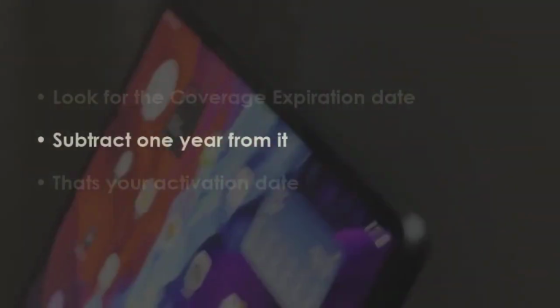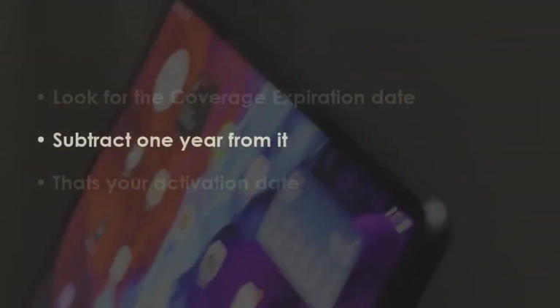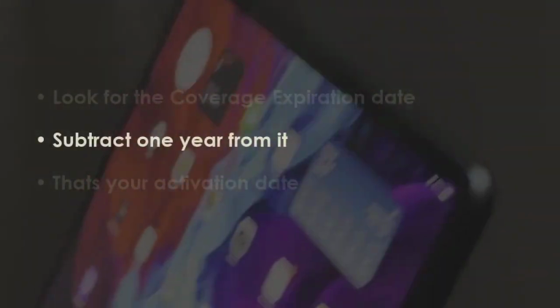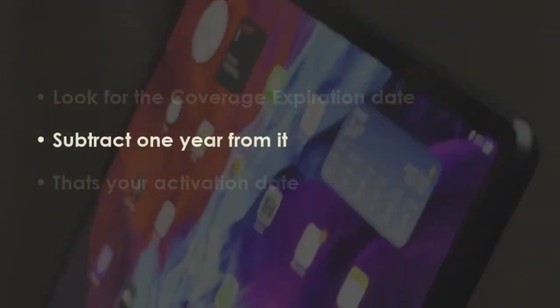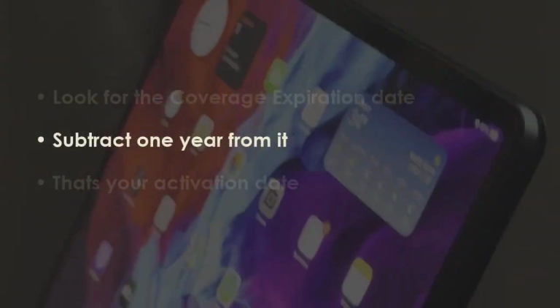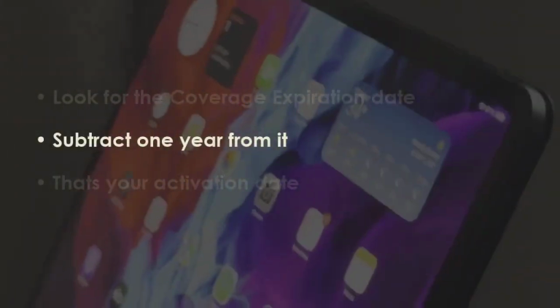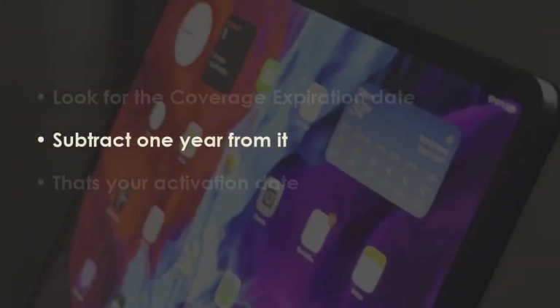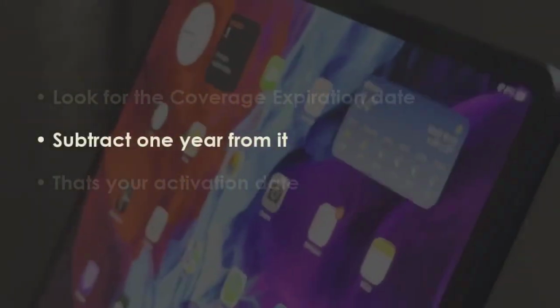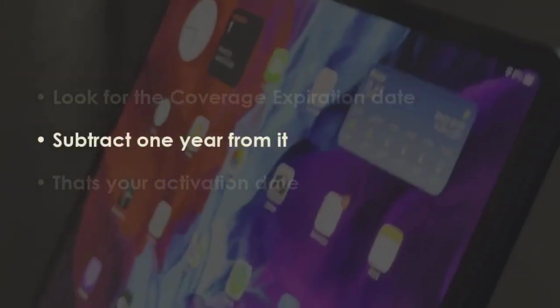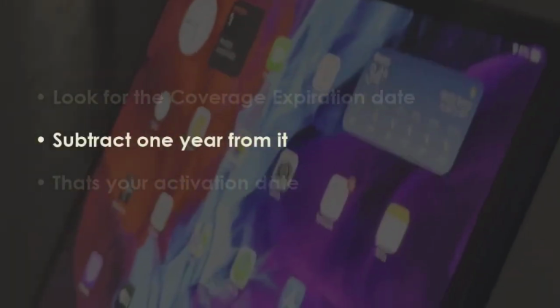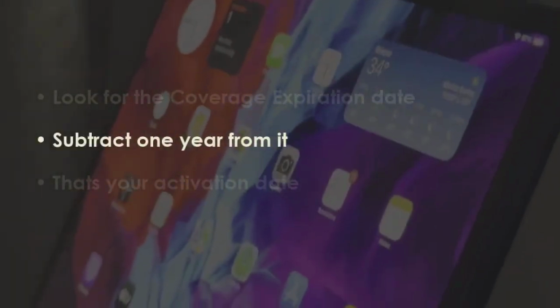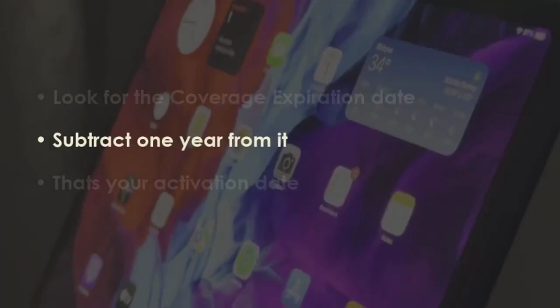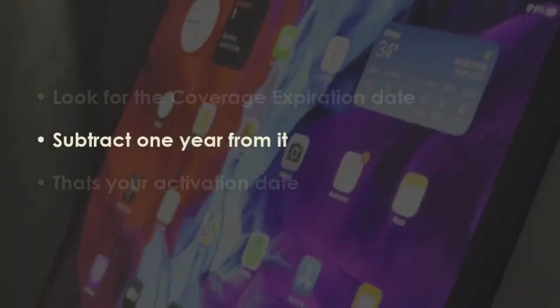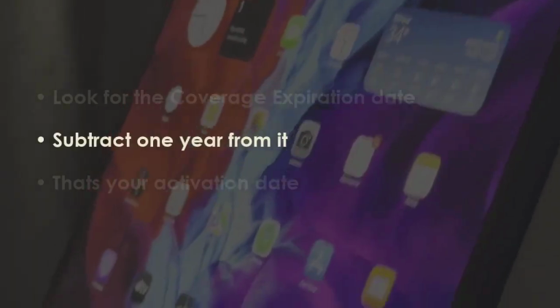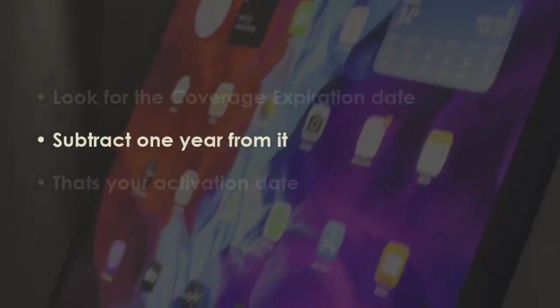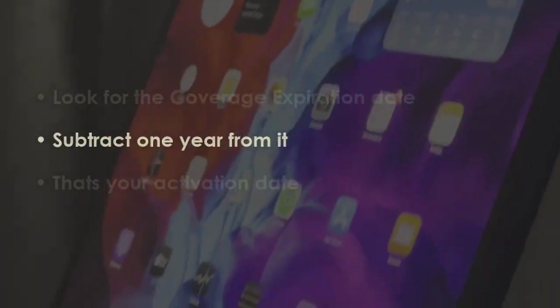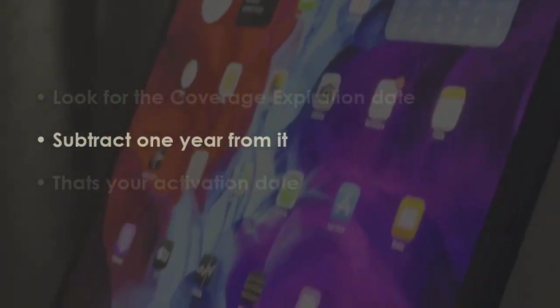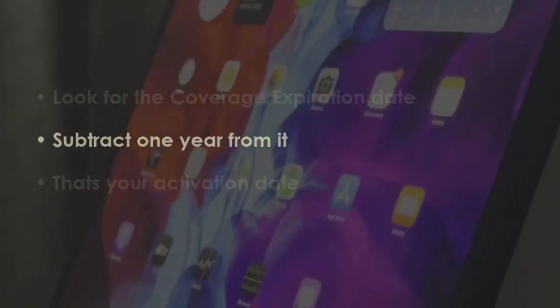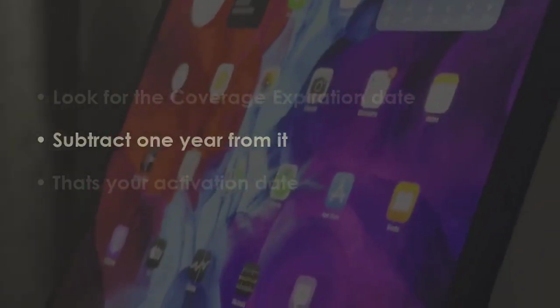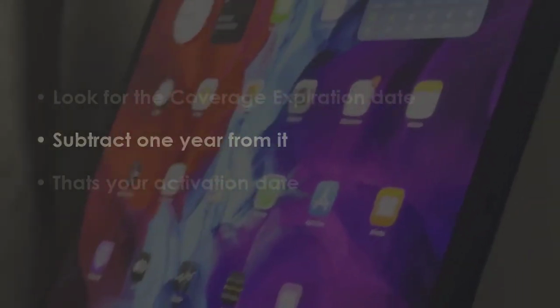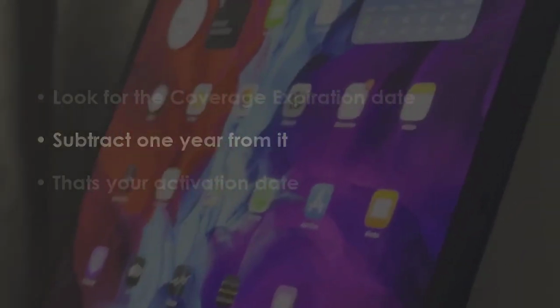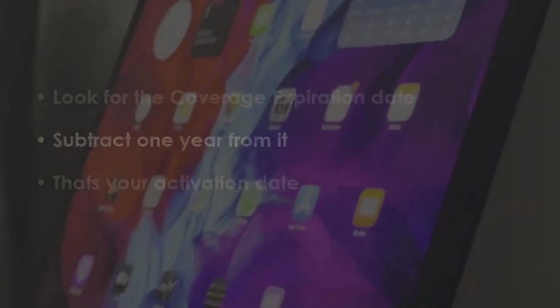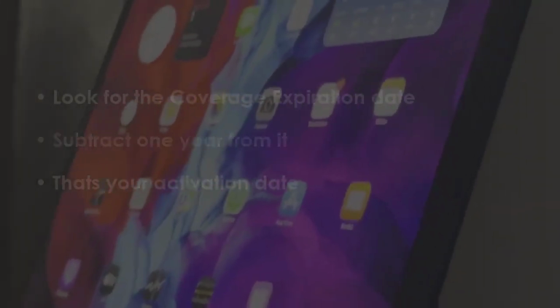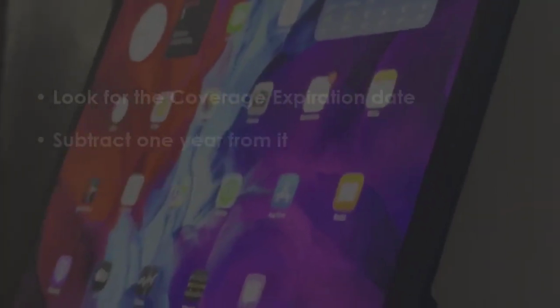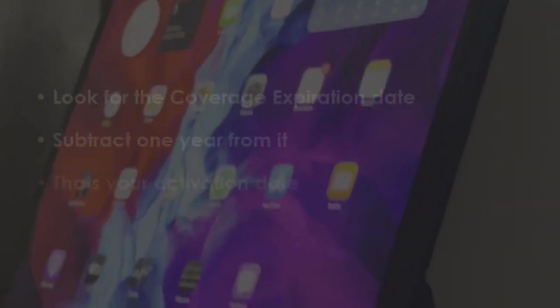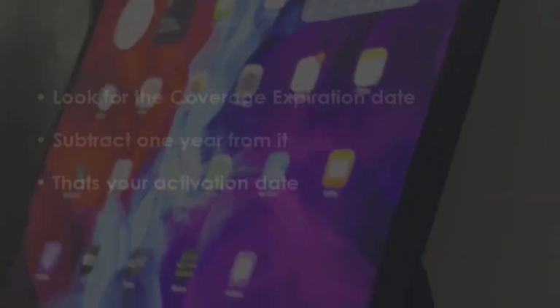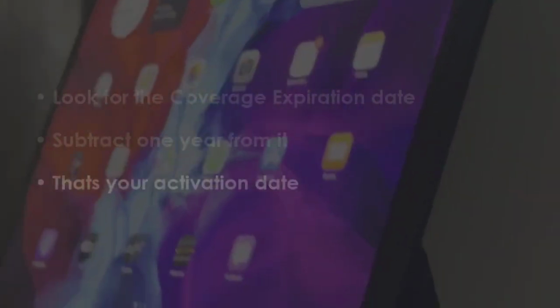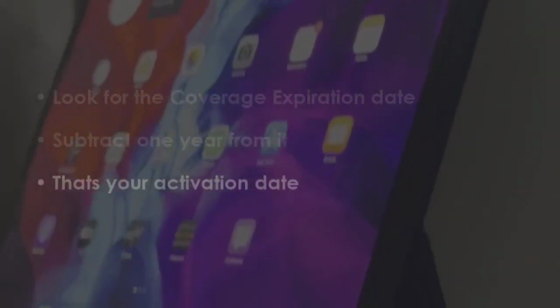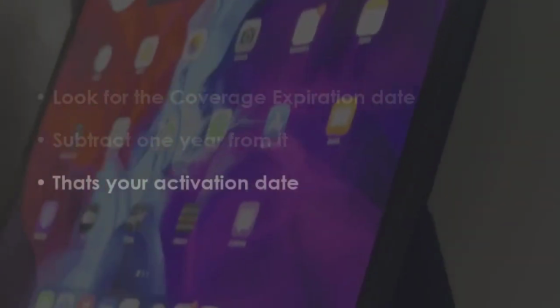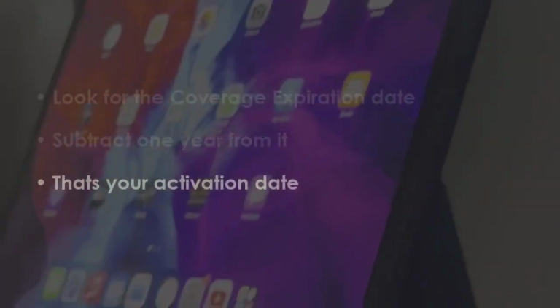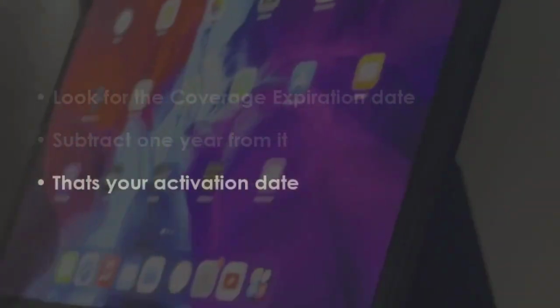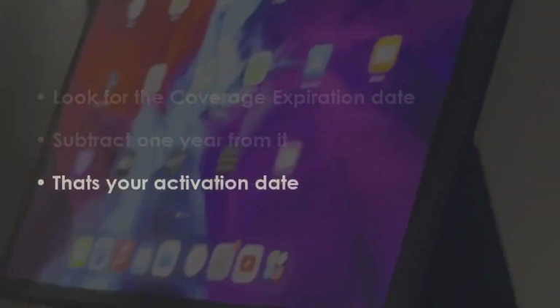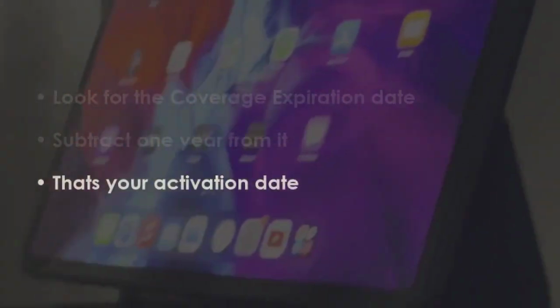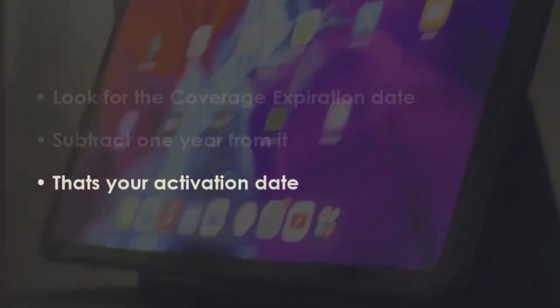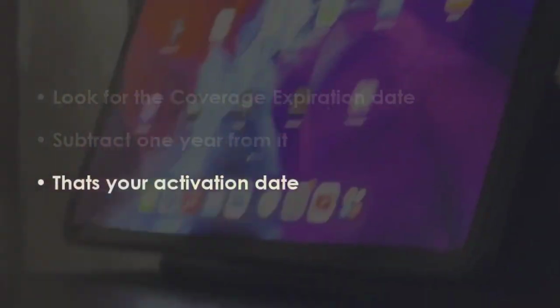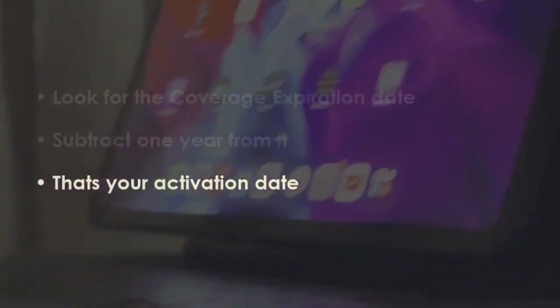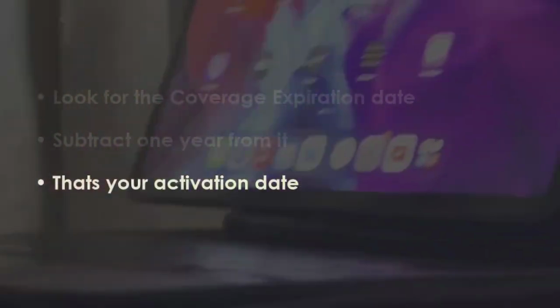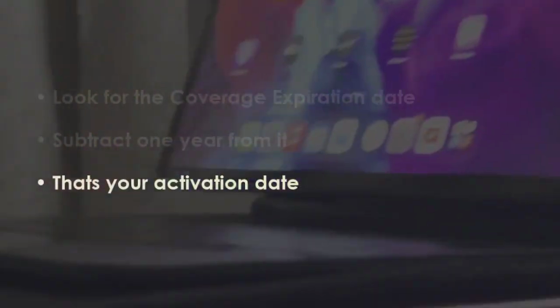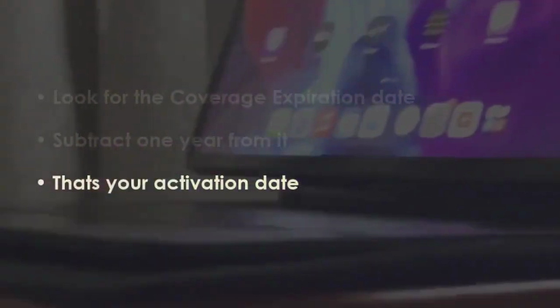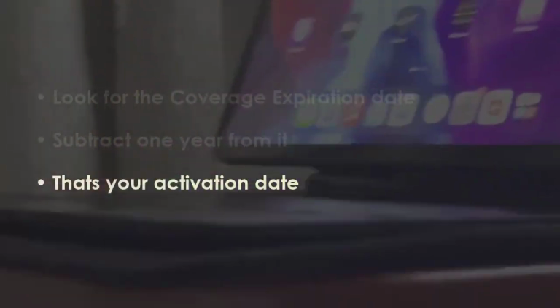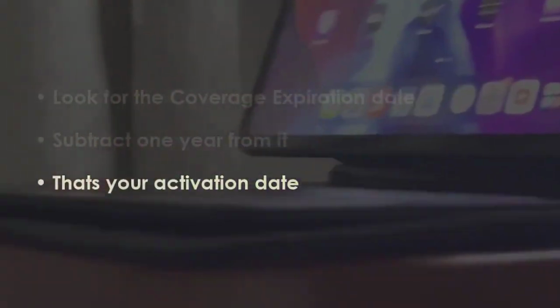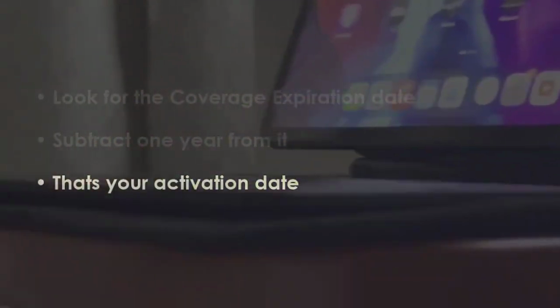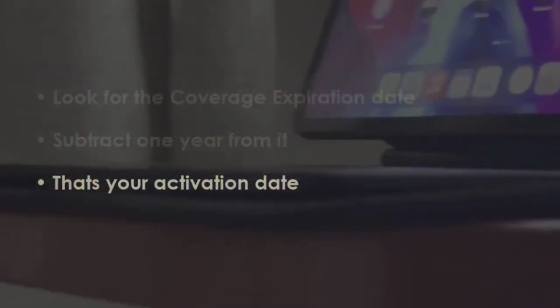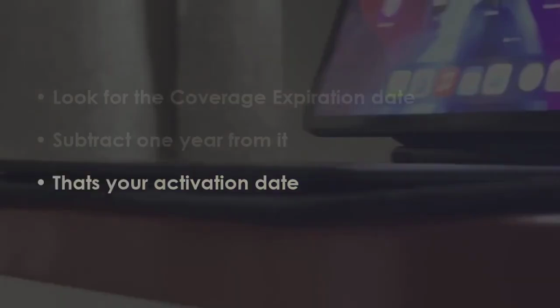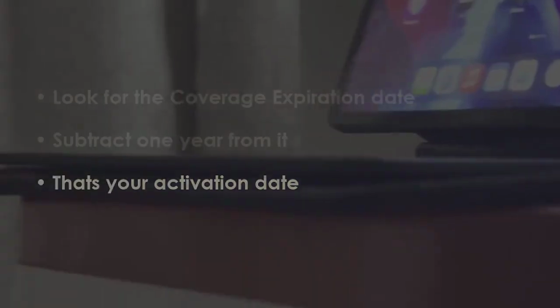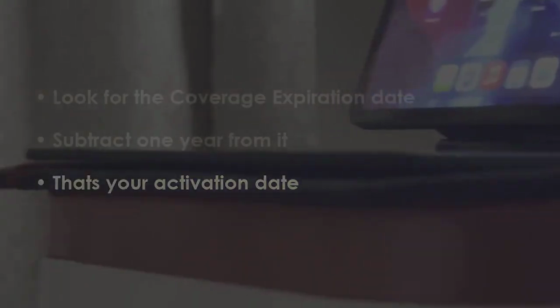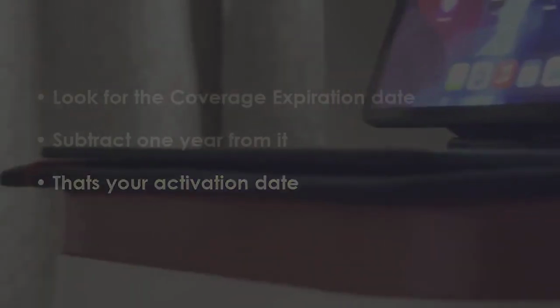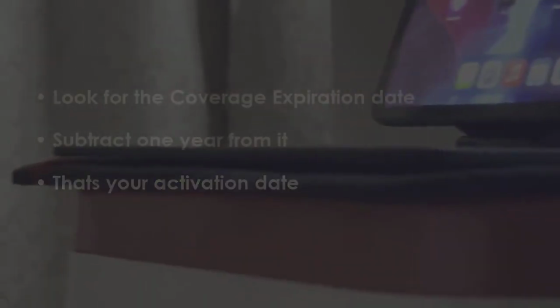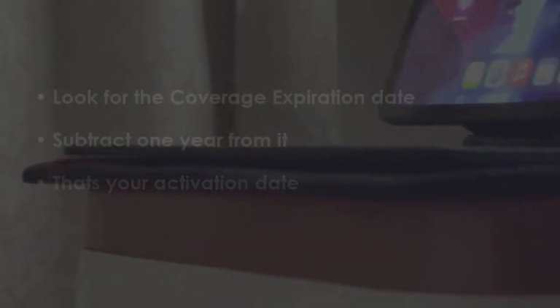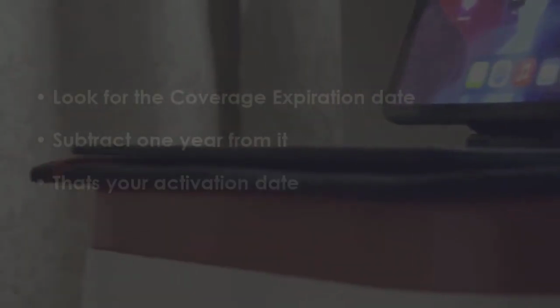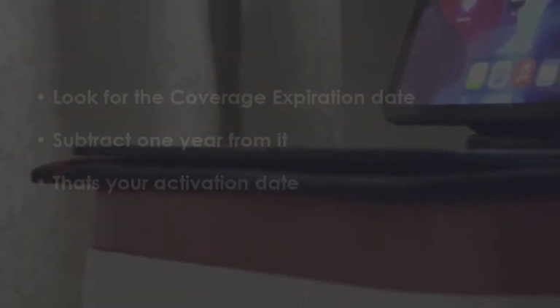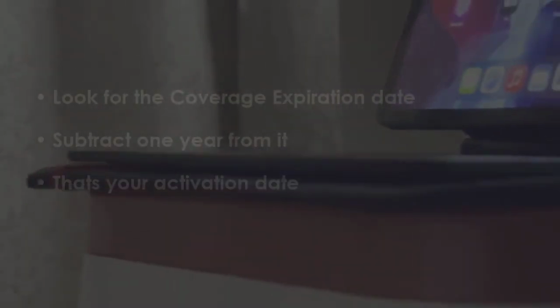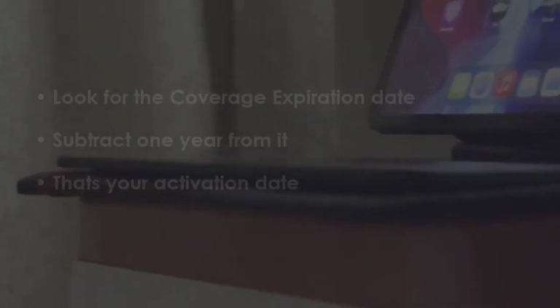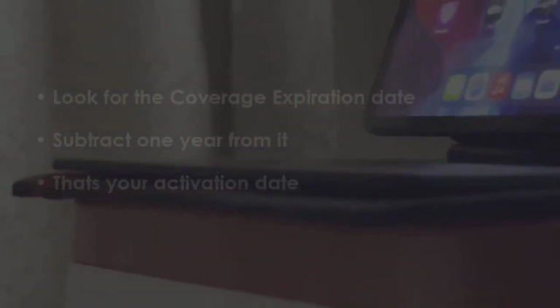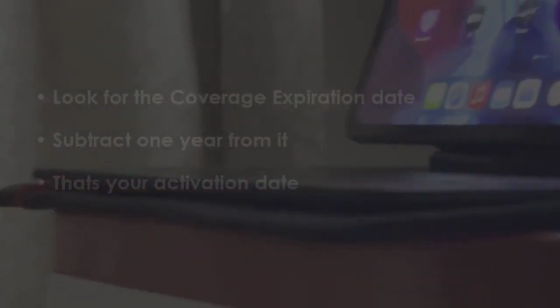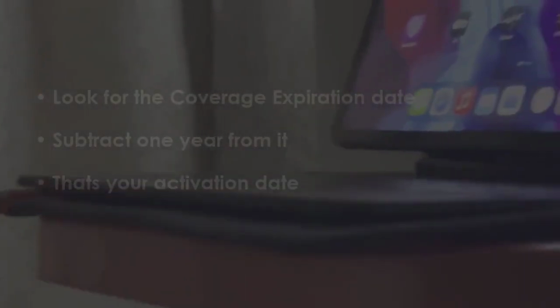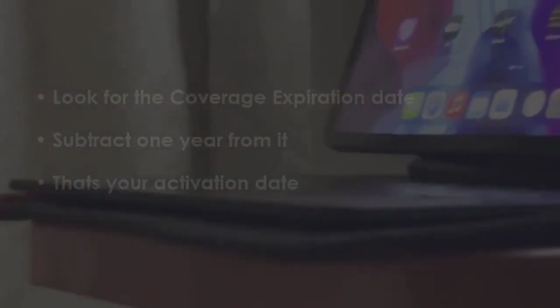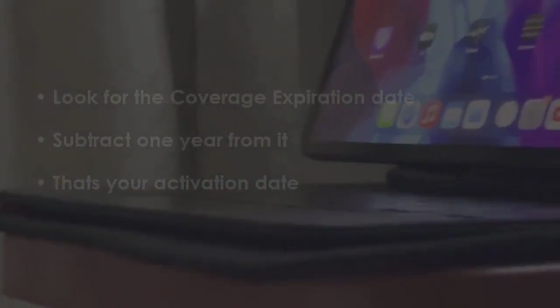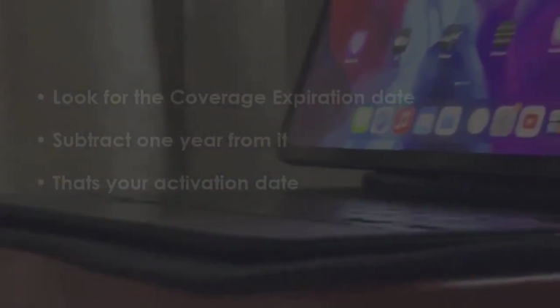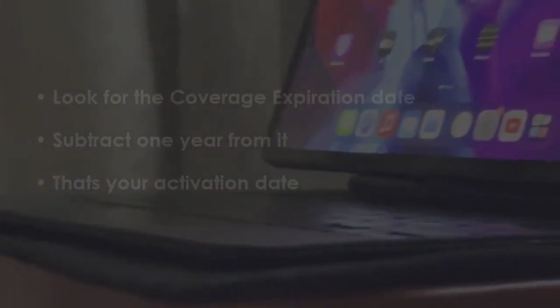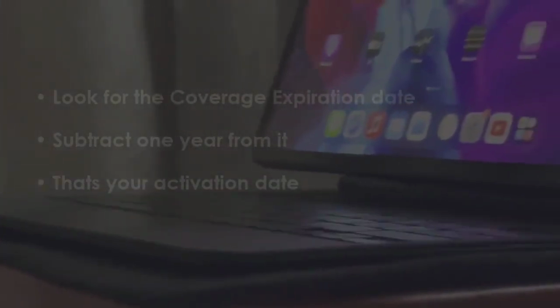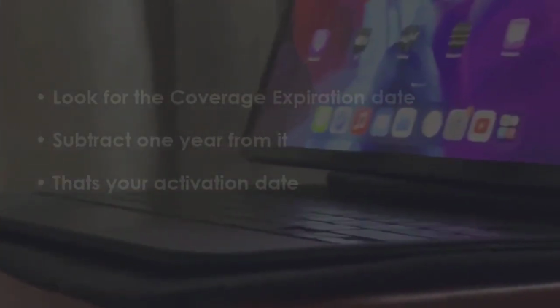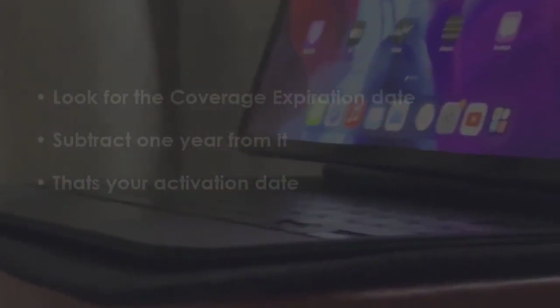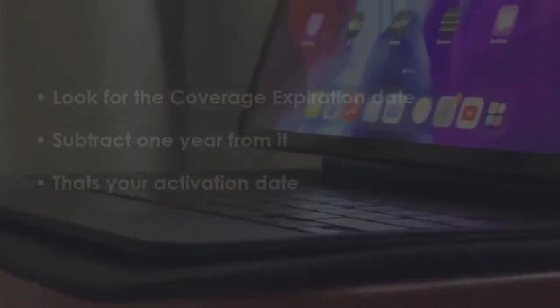Deduct one year from the warranty expiry date — that's when the device was activated. You are good to go.